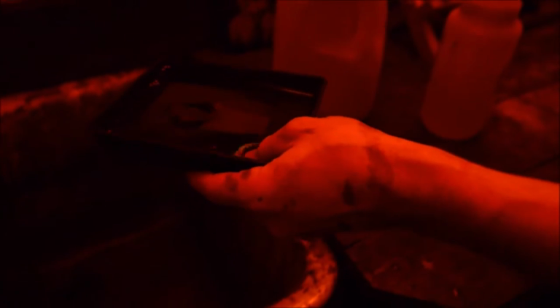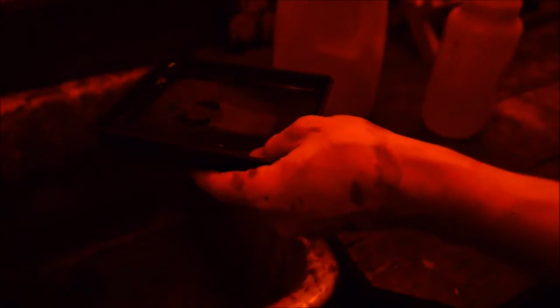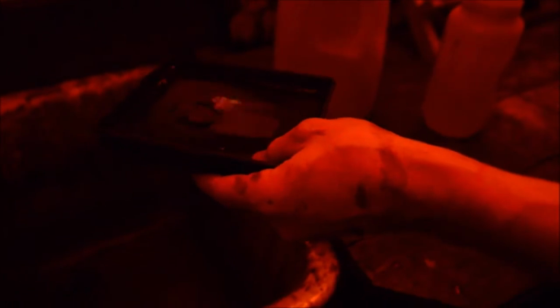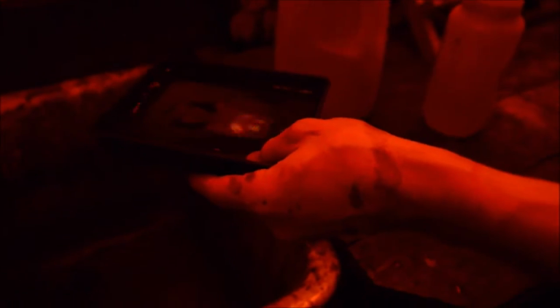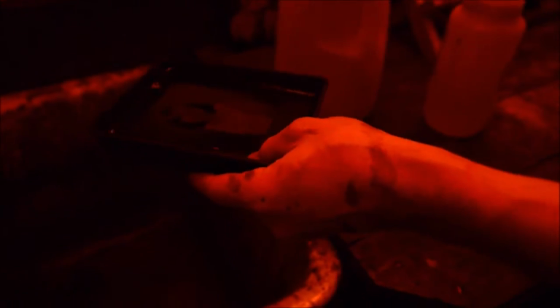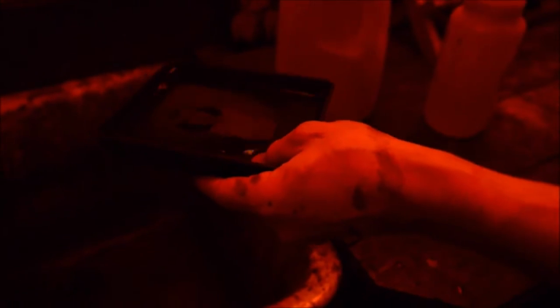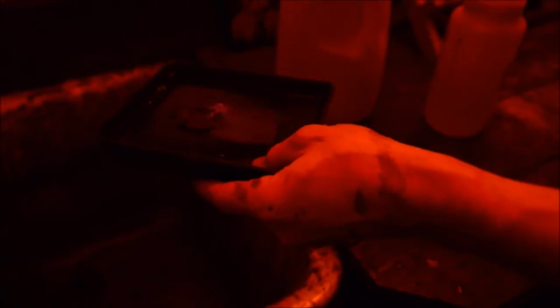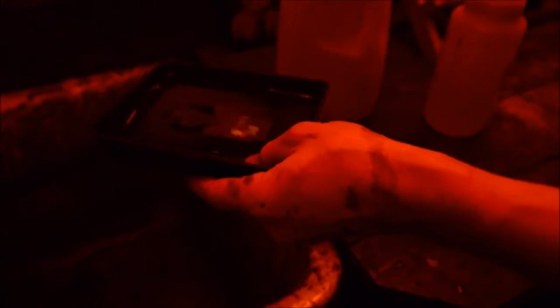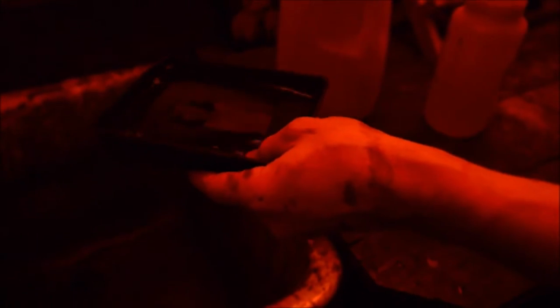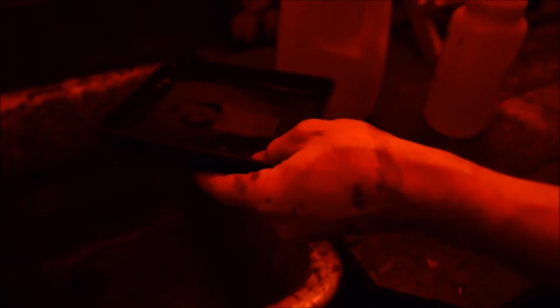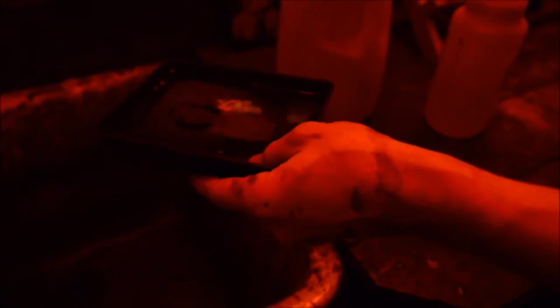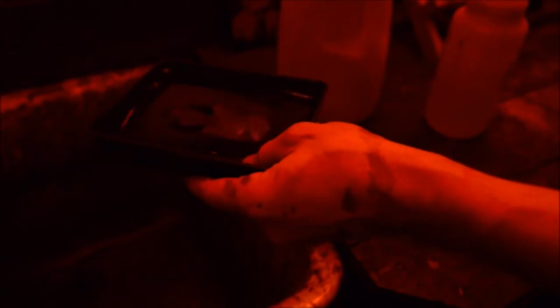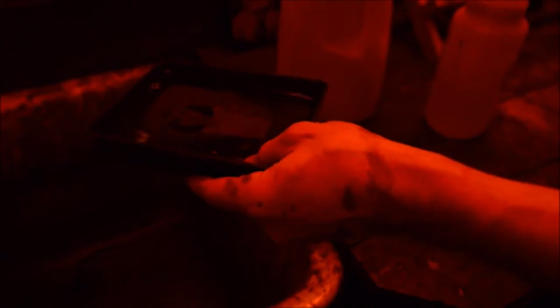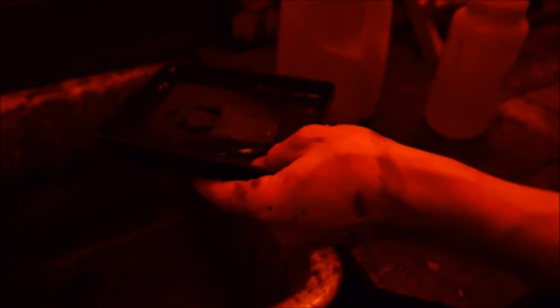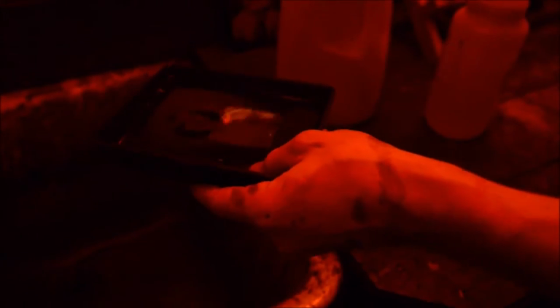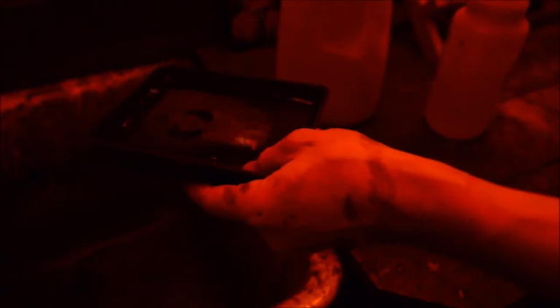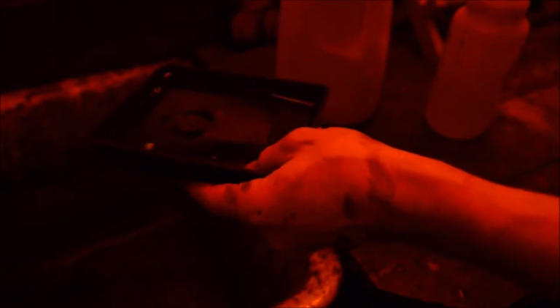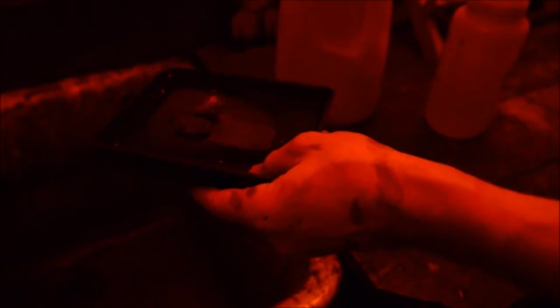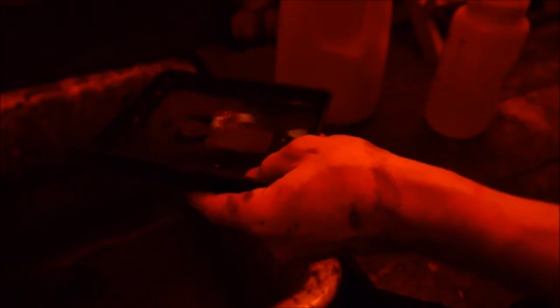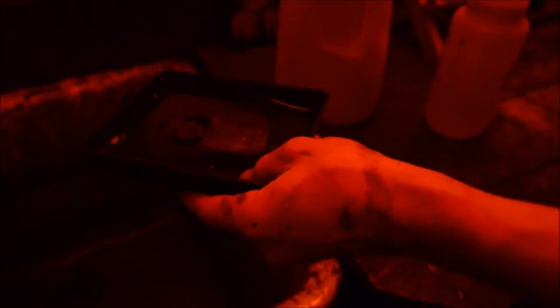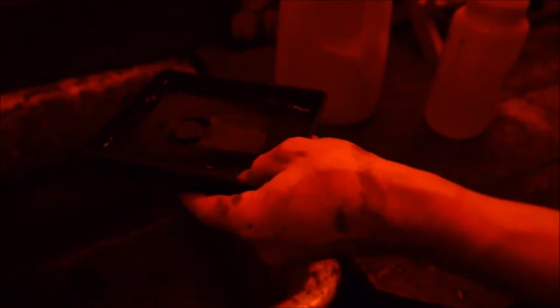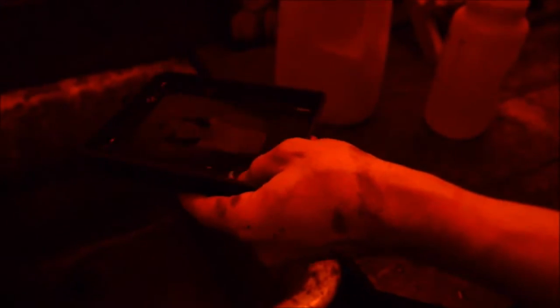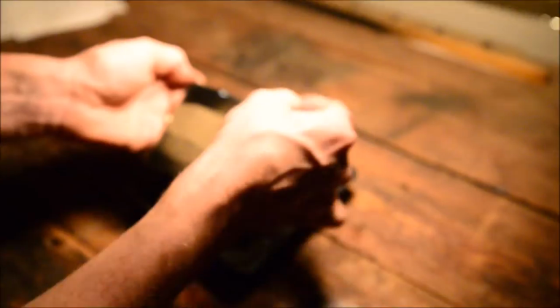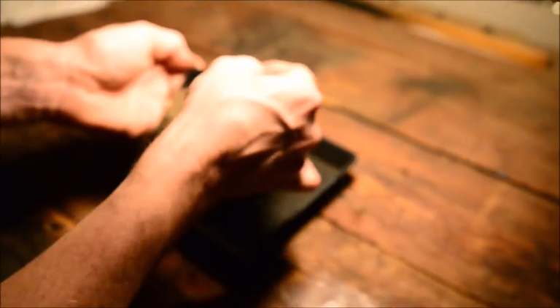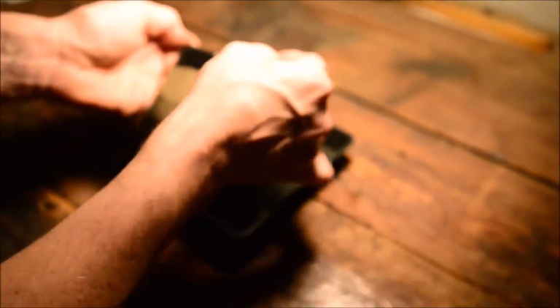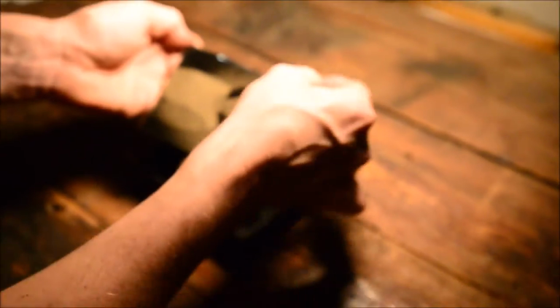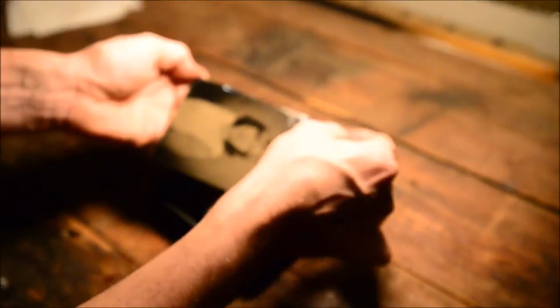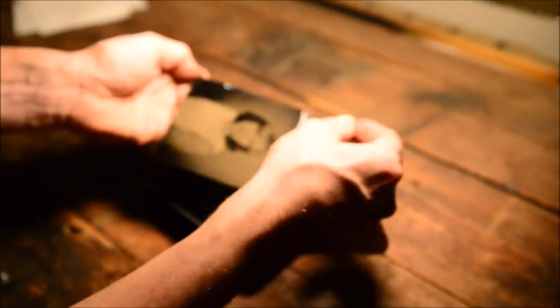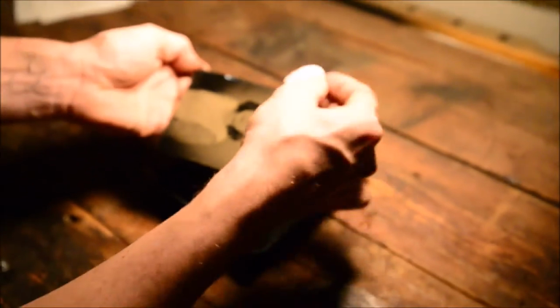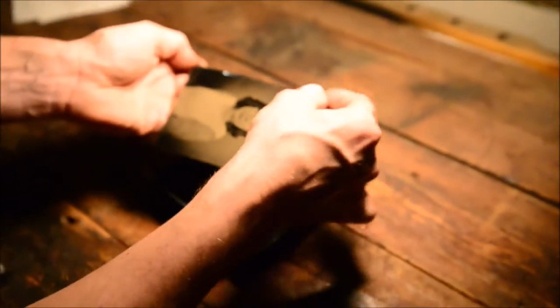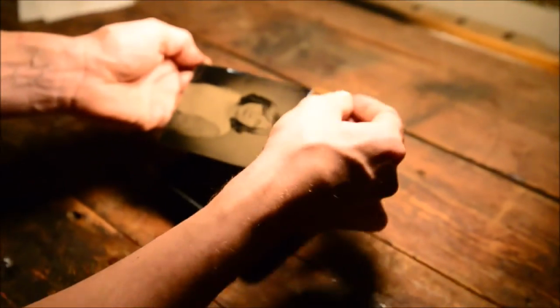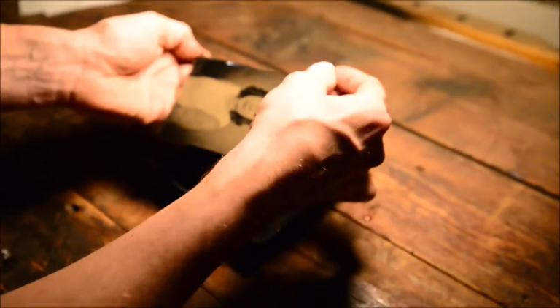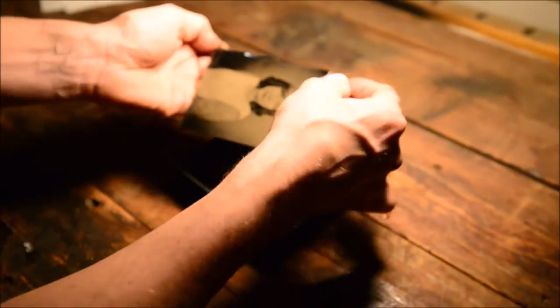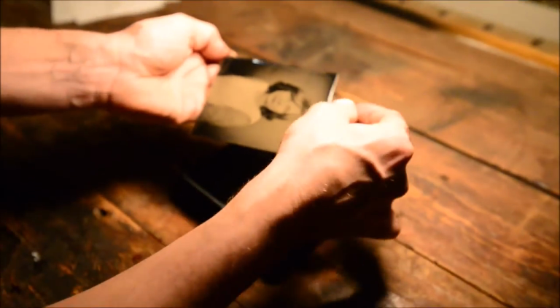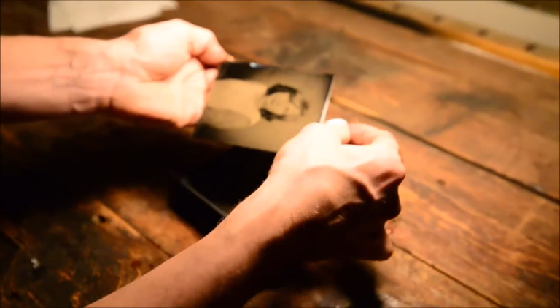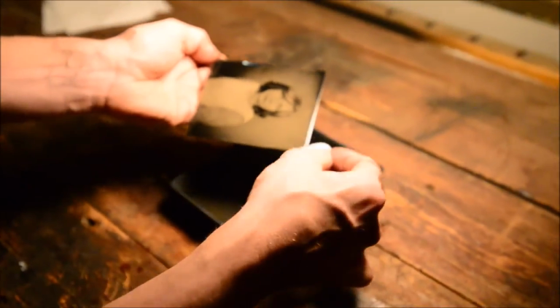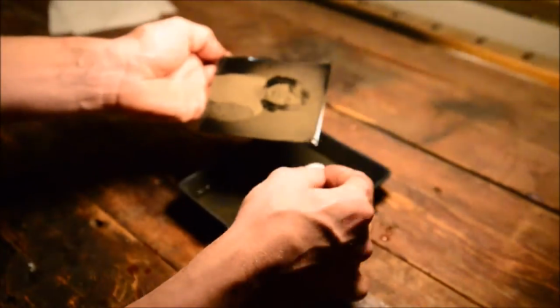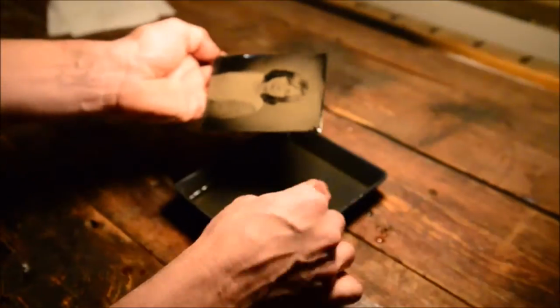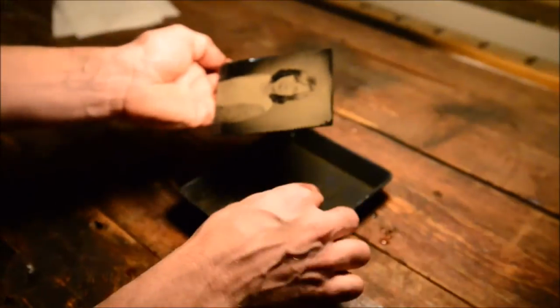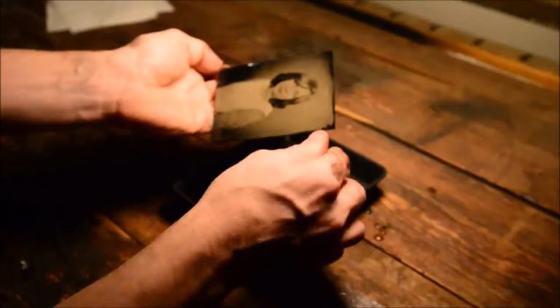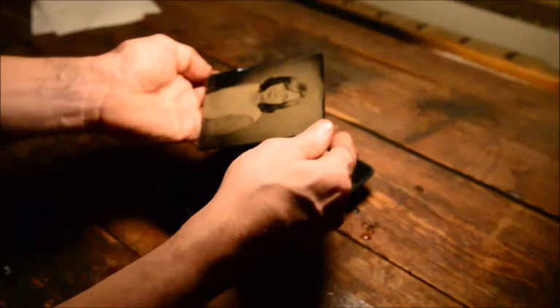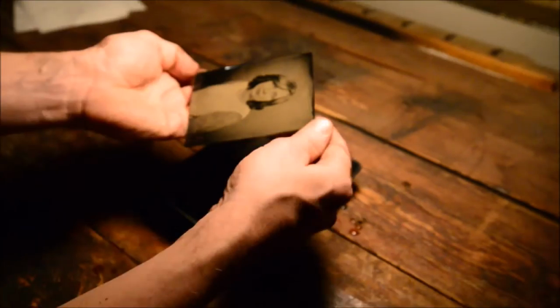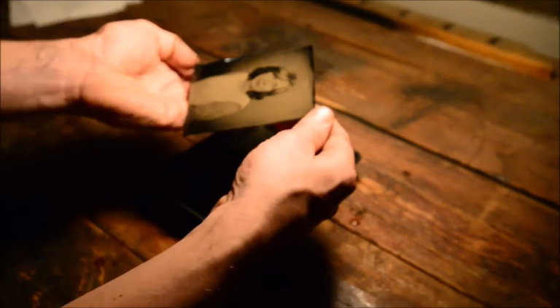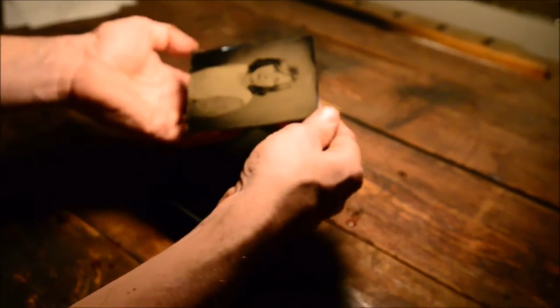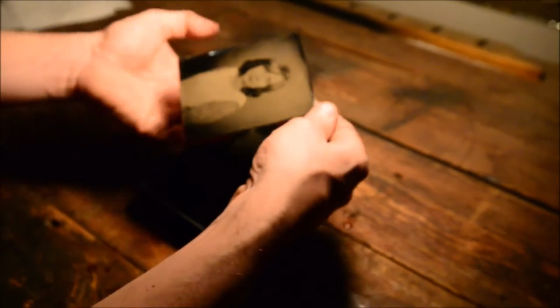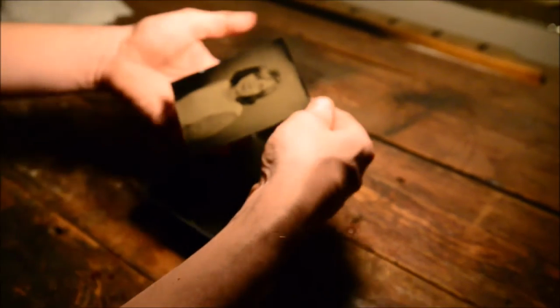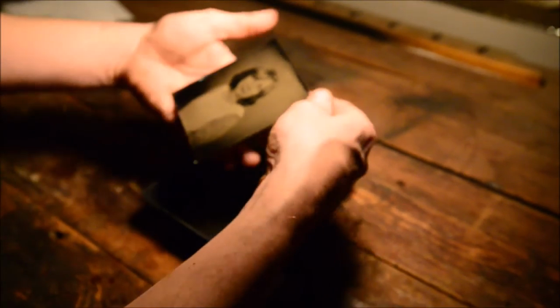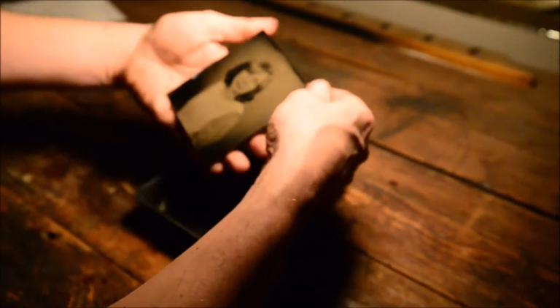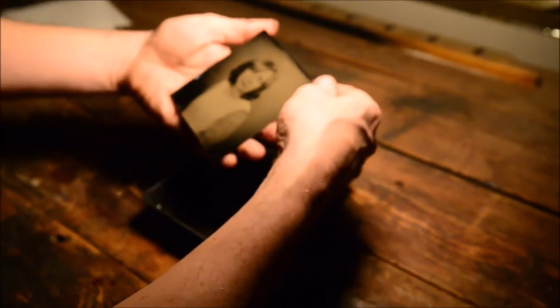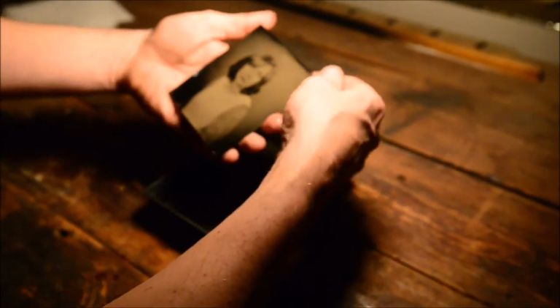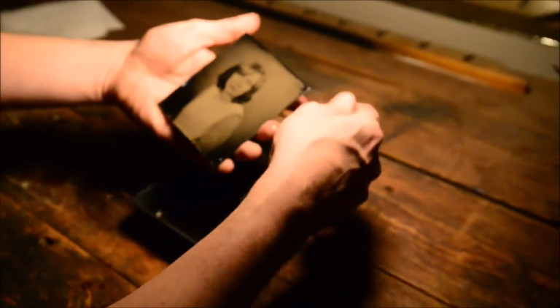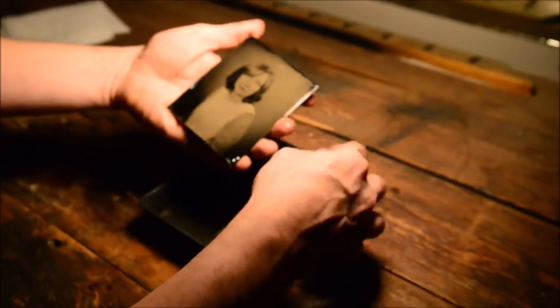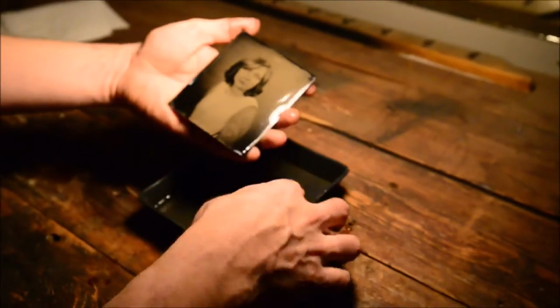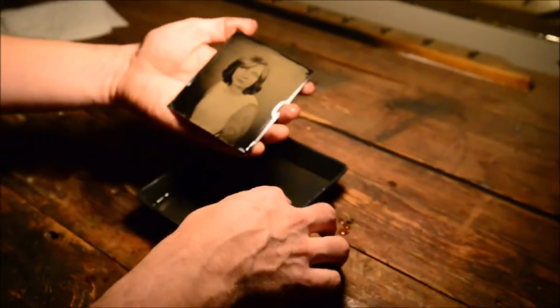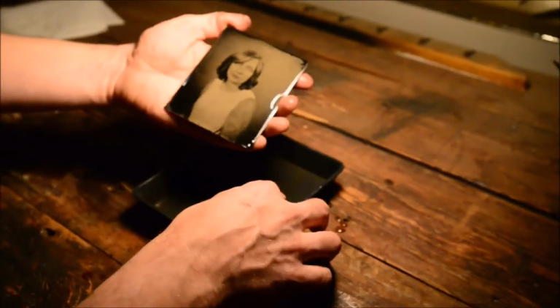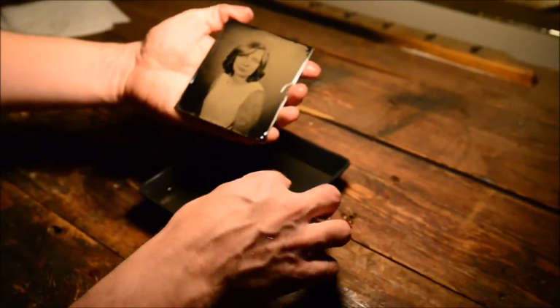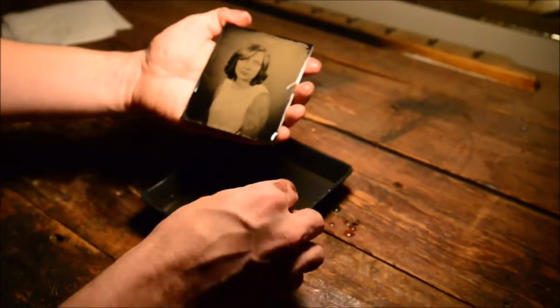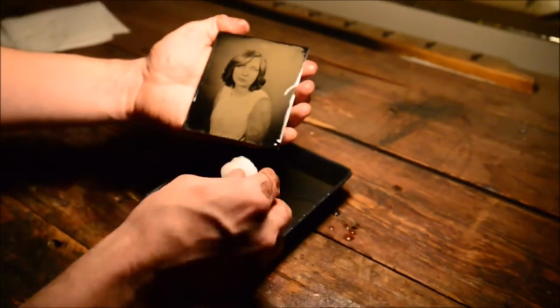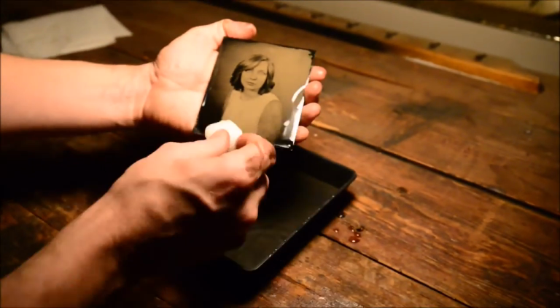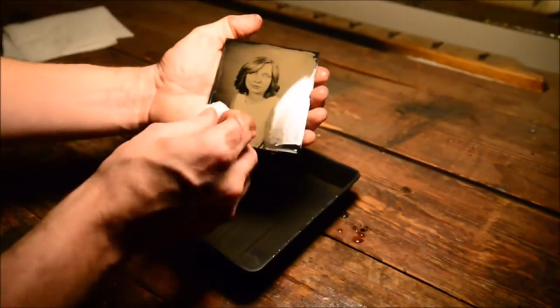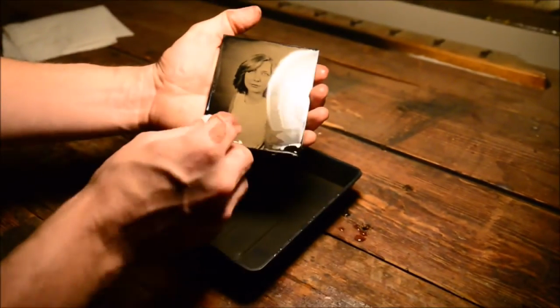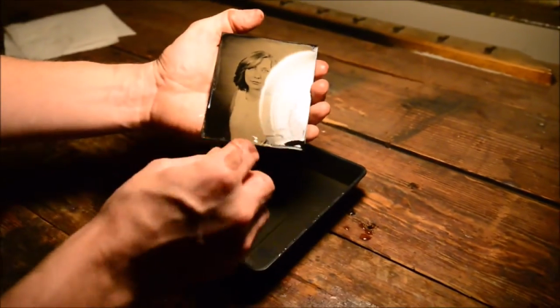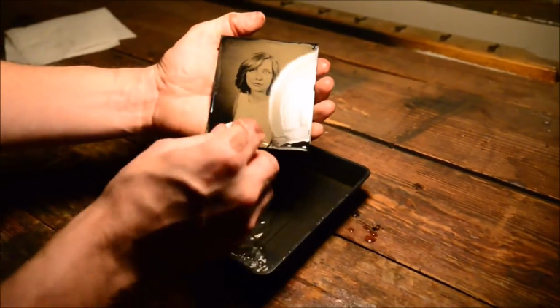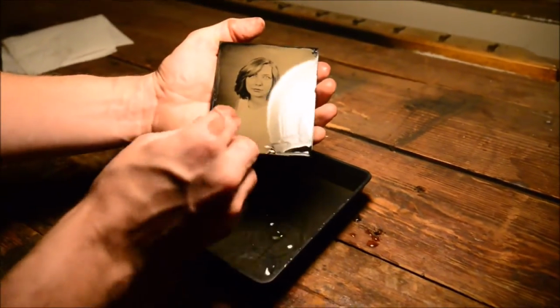After that it goes through a series of washes and gets varnished and sealed for time.